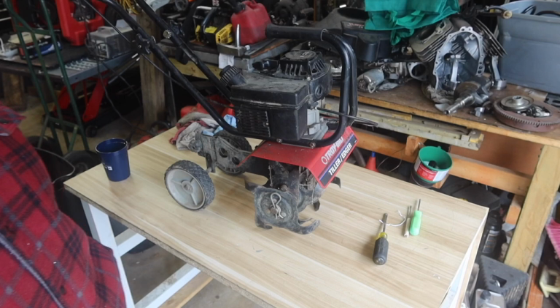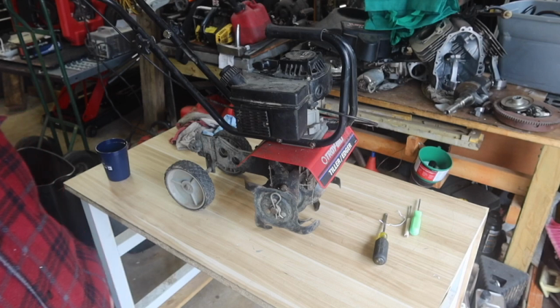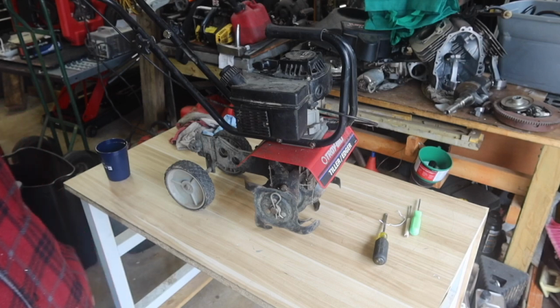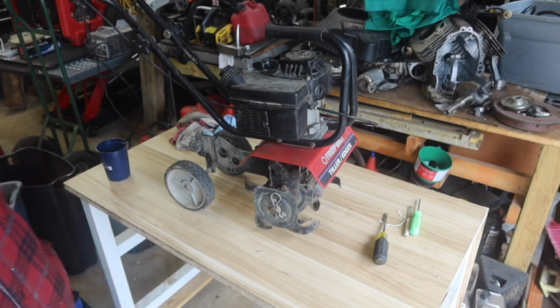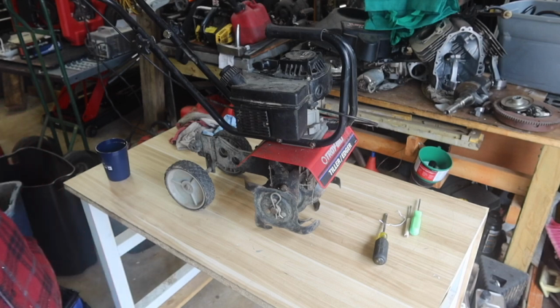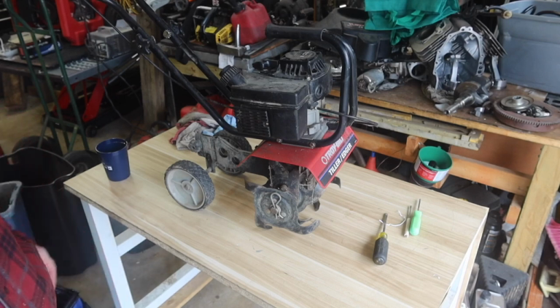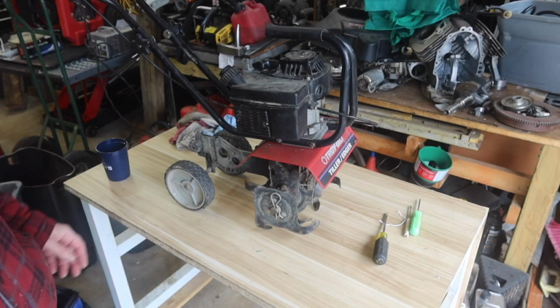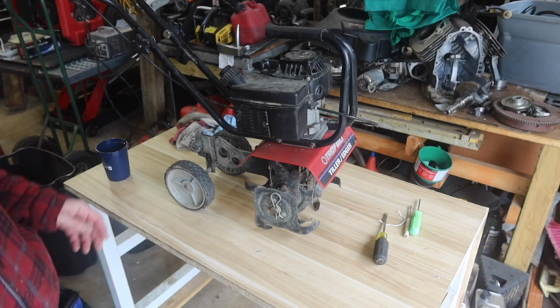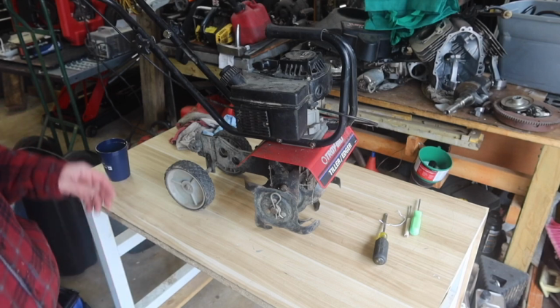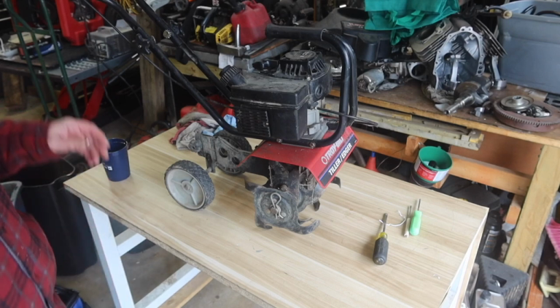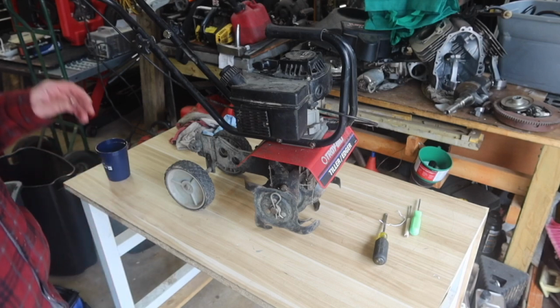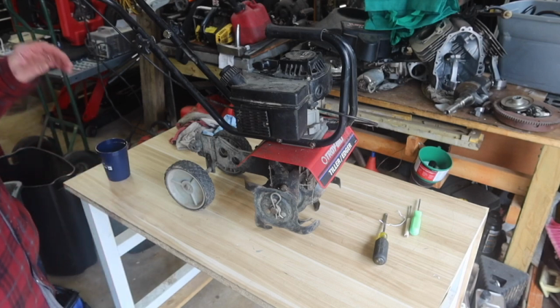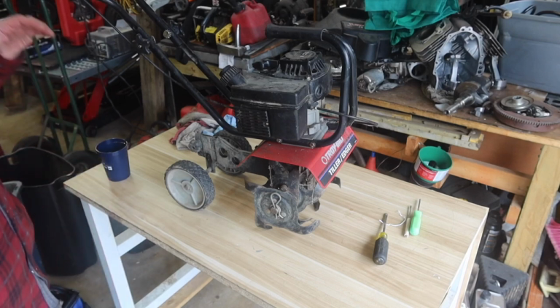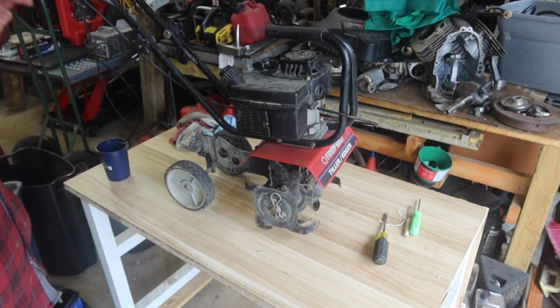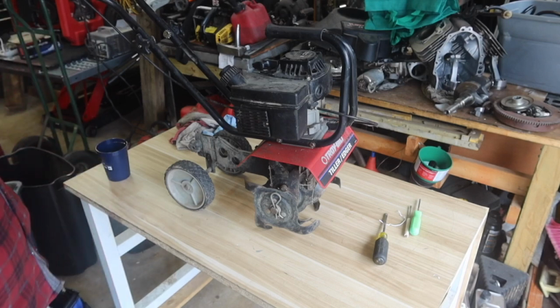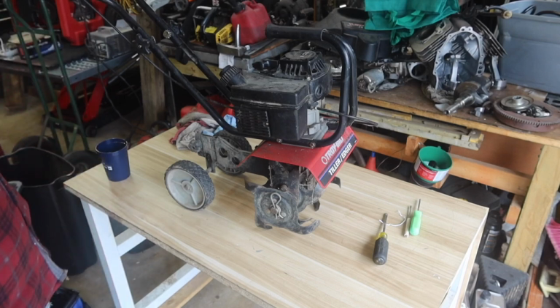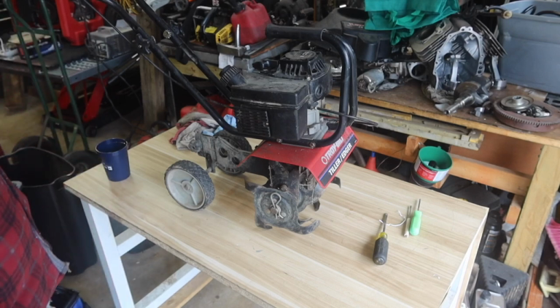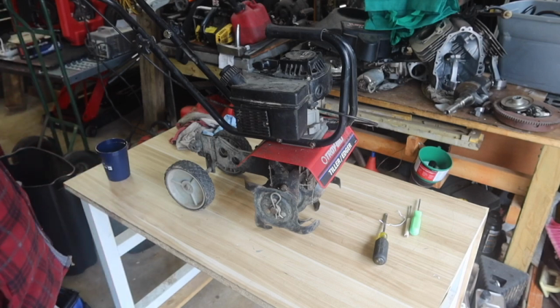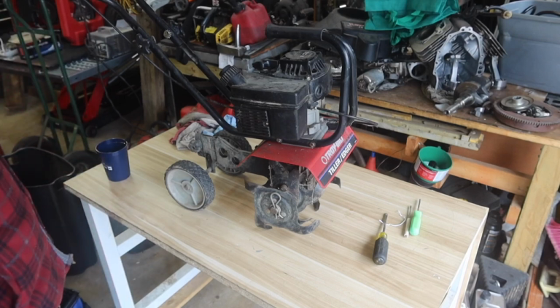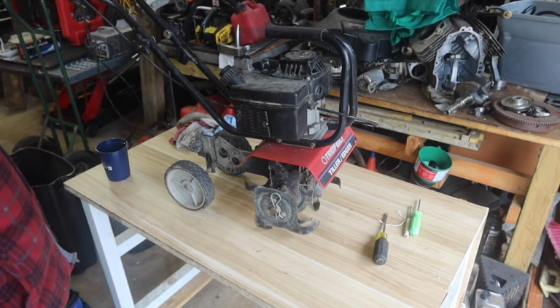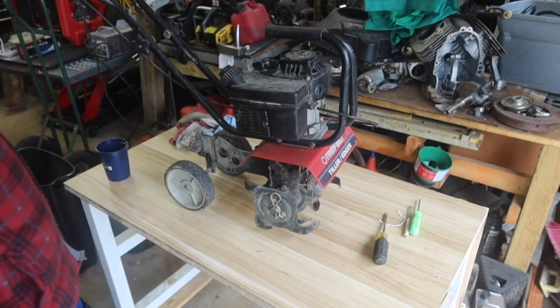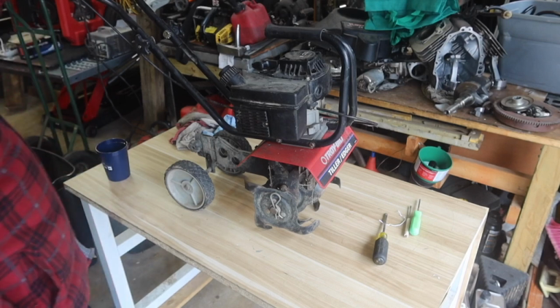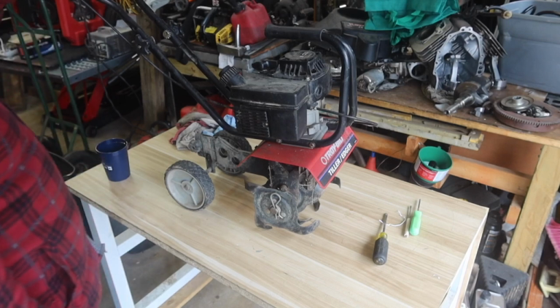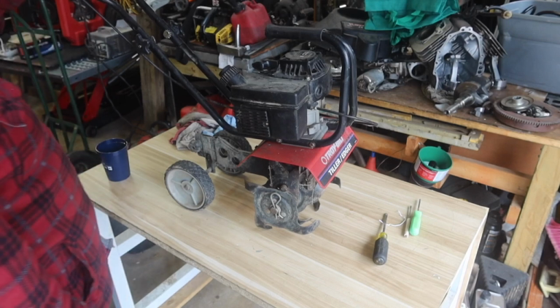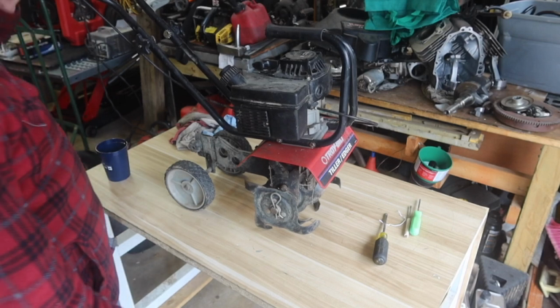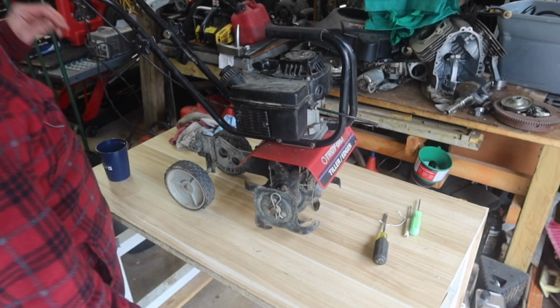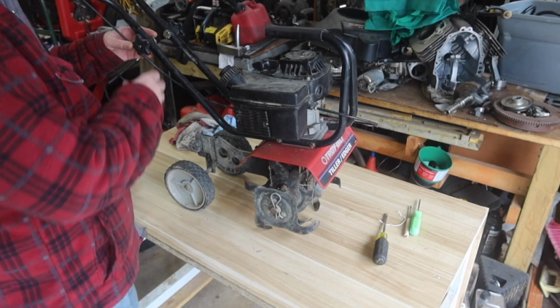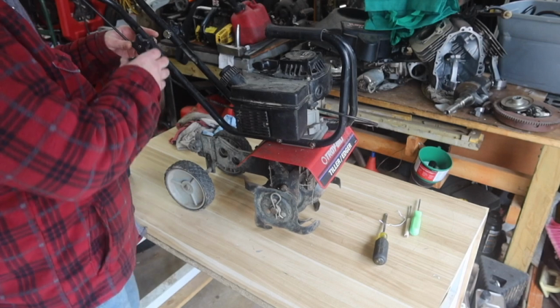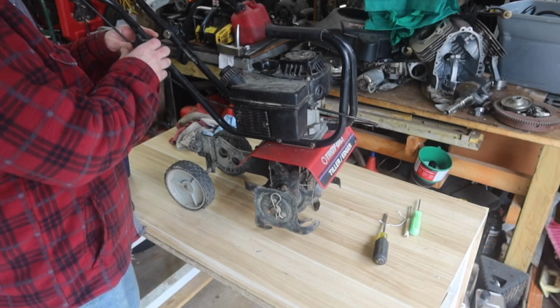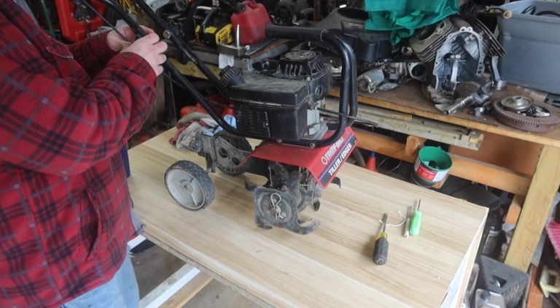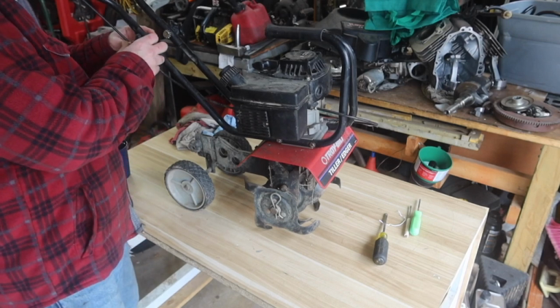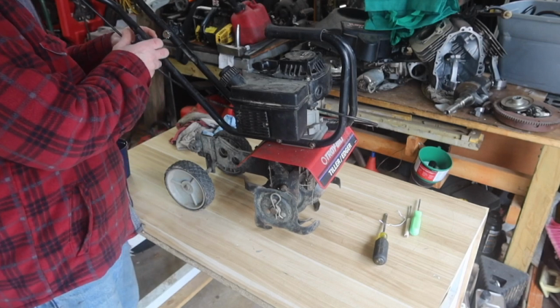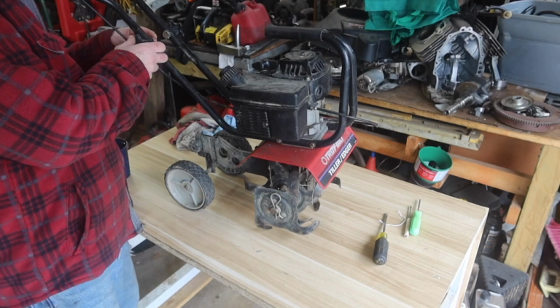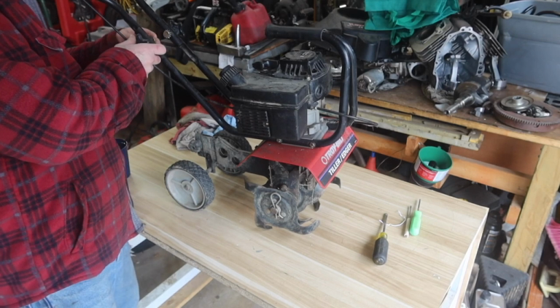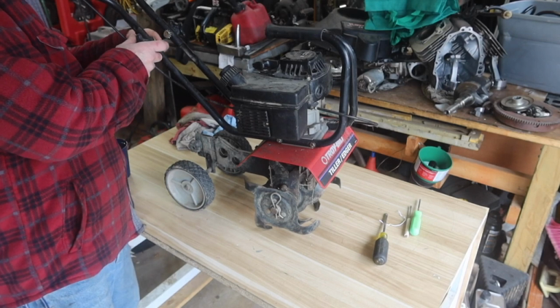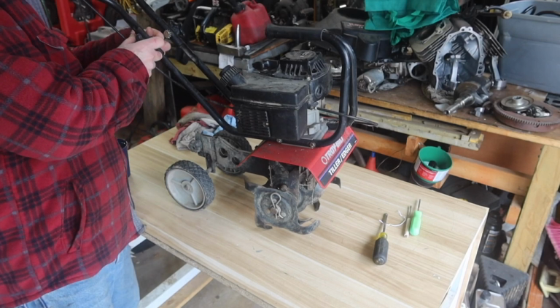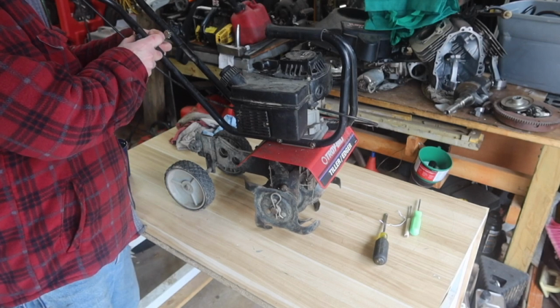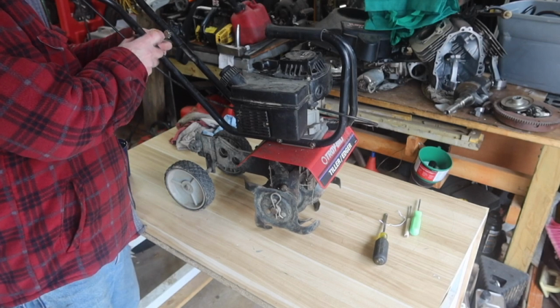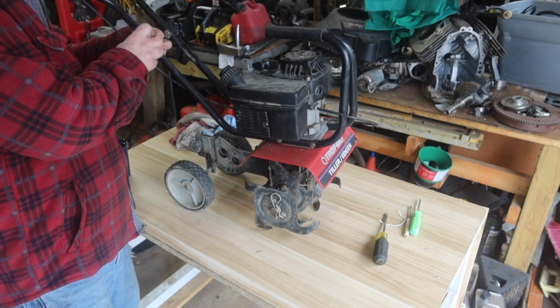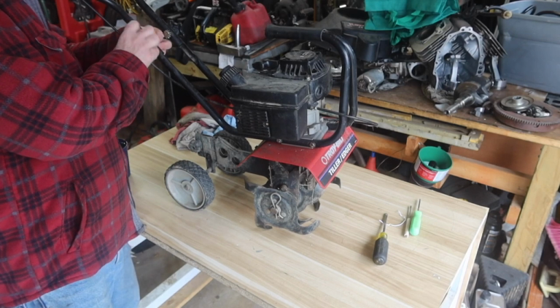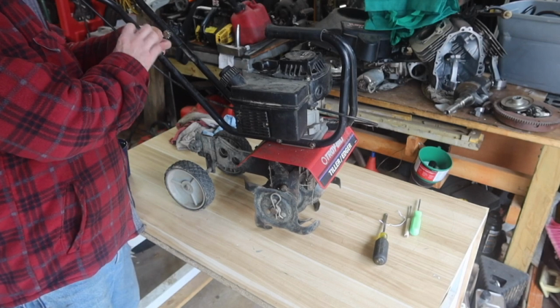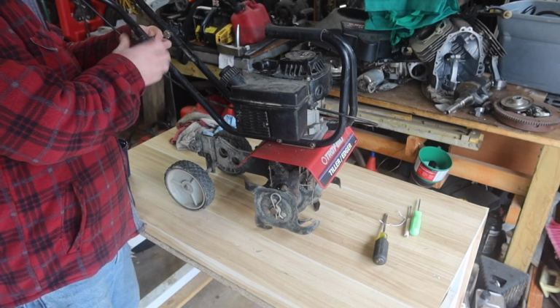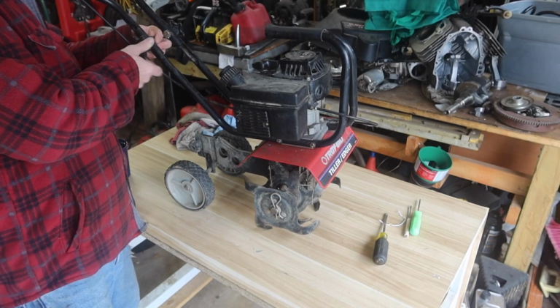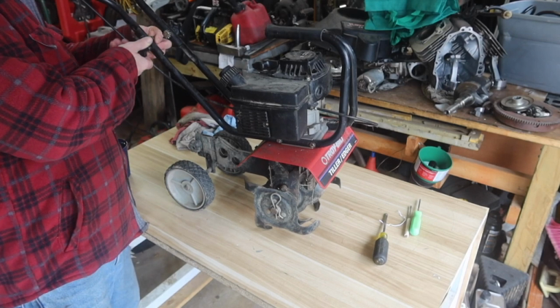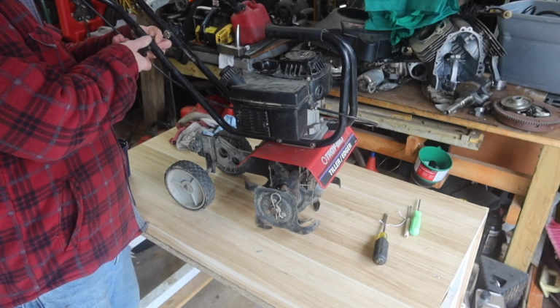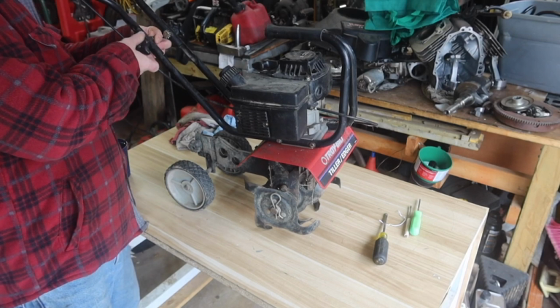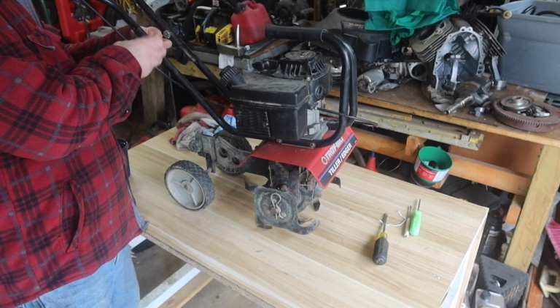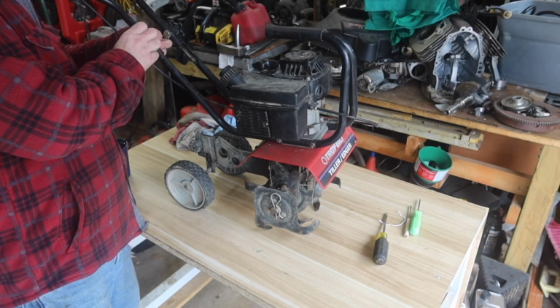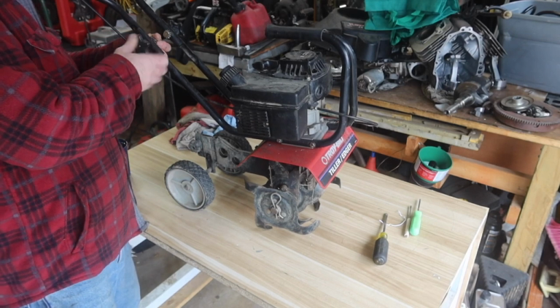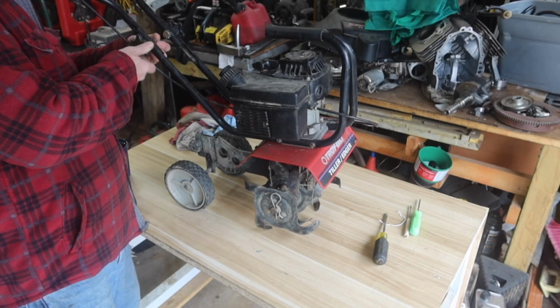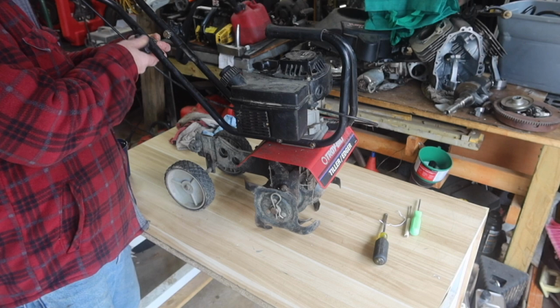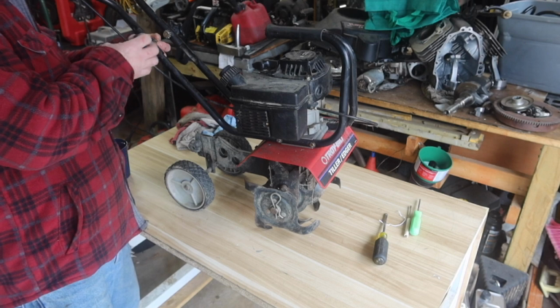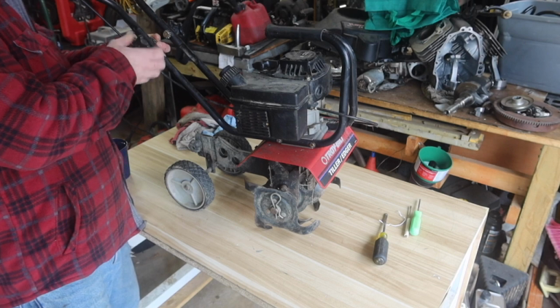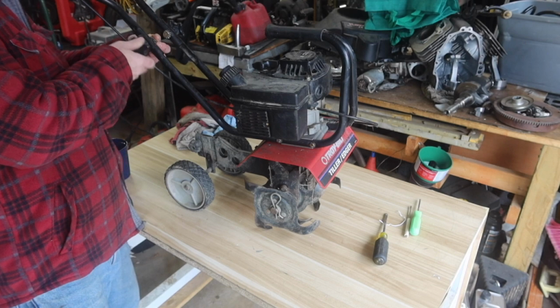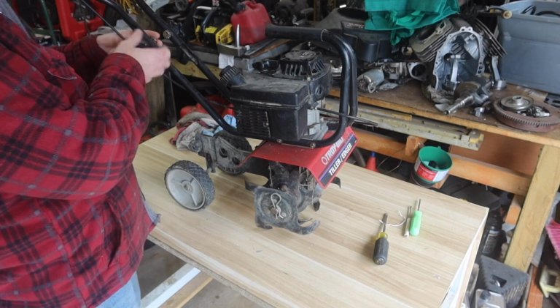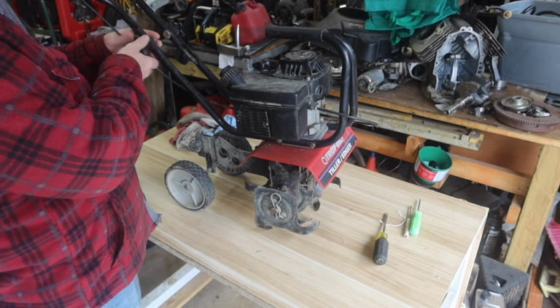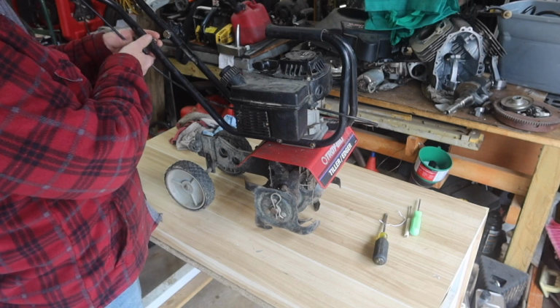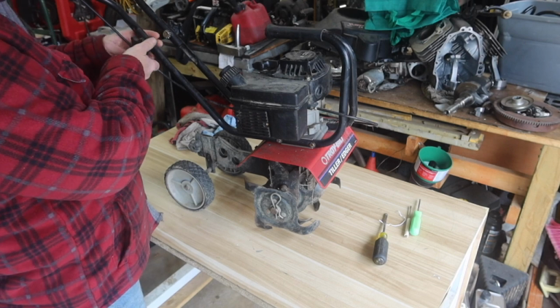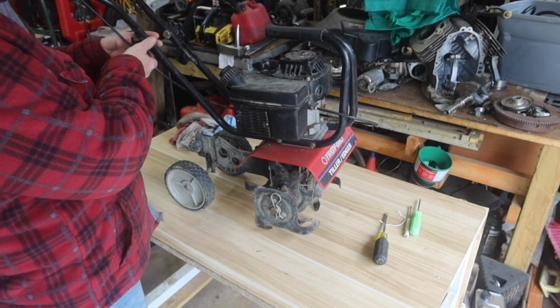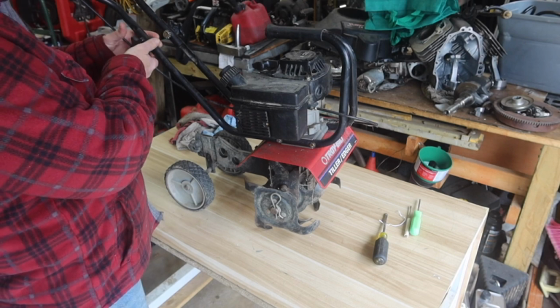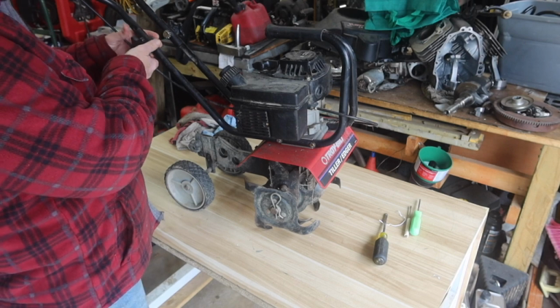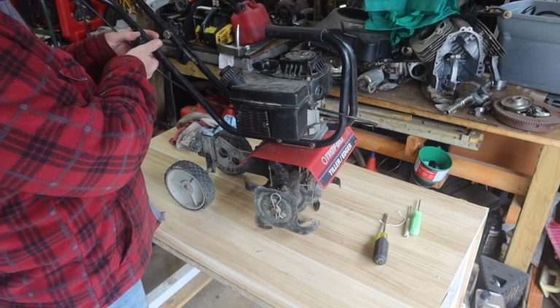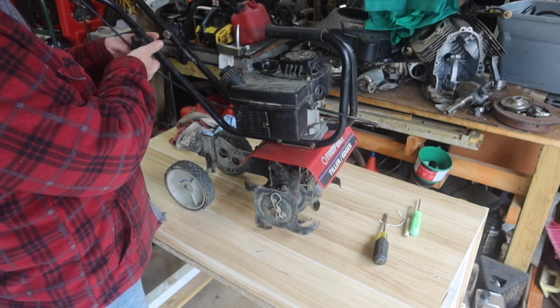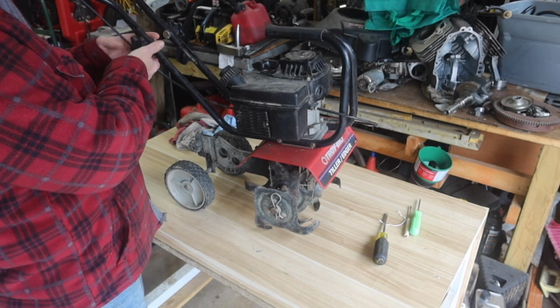Hey there viewers, welcome back to Rave All Trades. I went yard sale shopping and found a project.